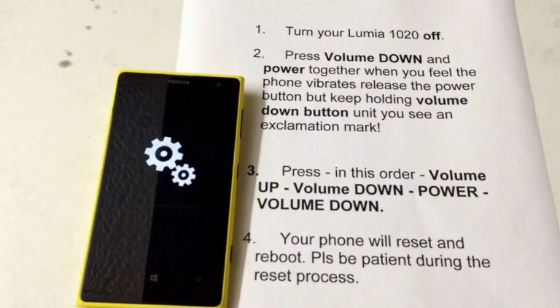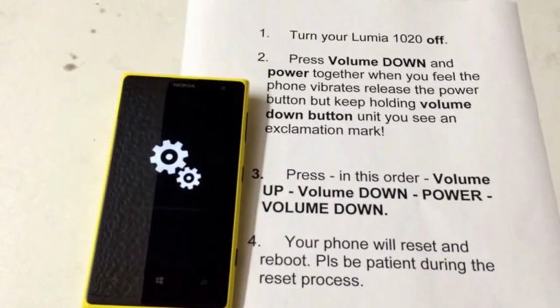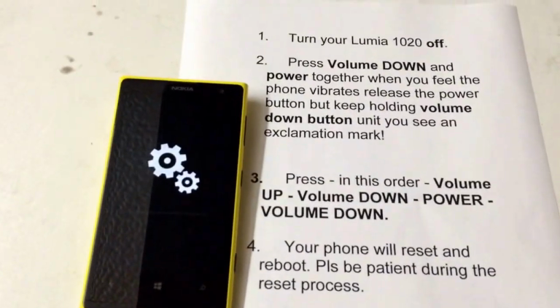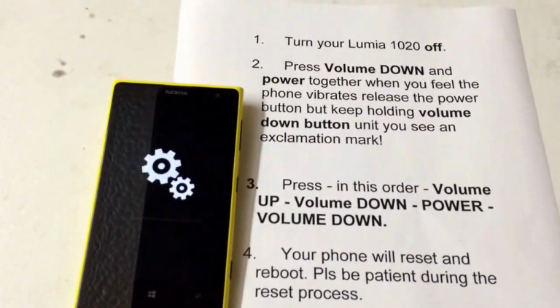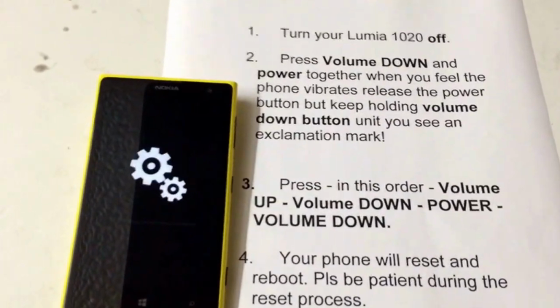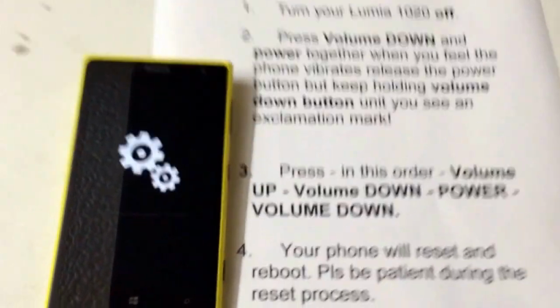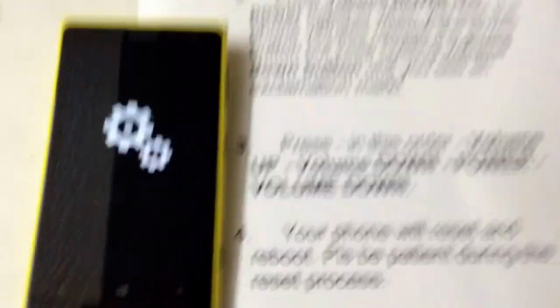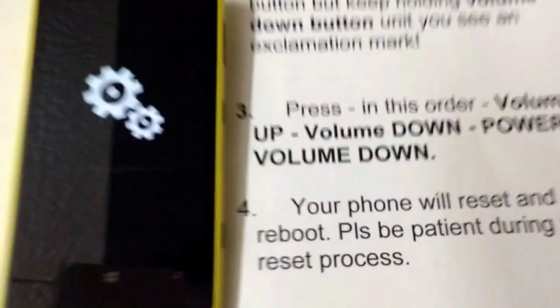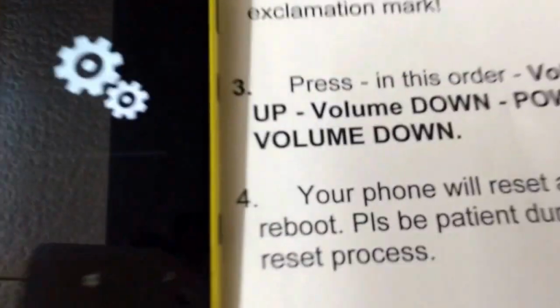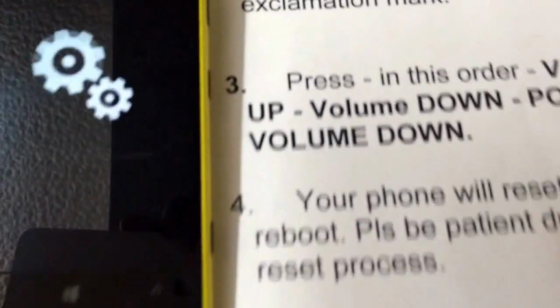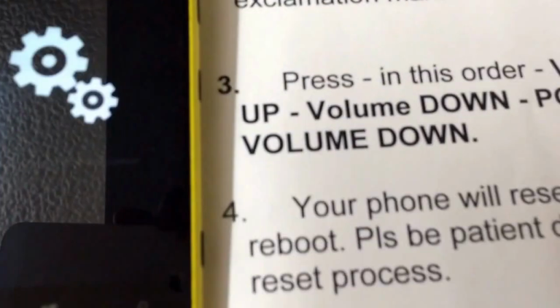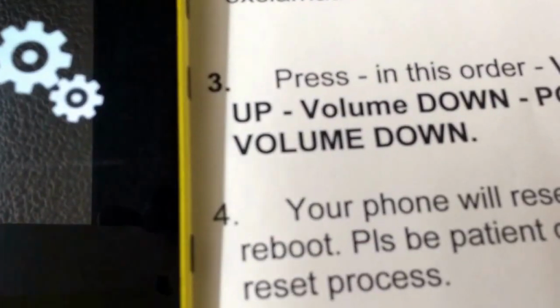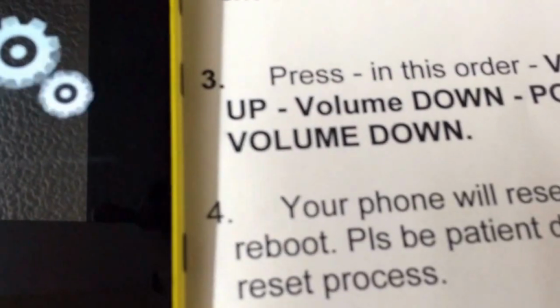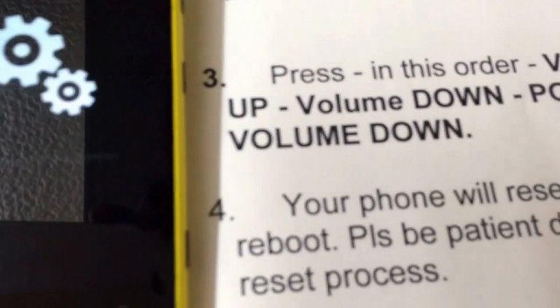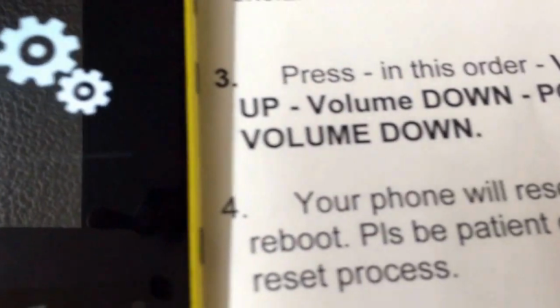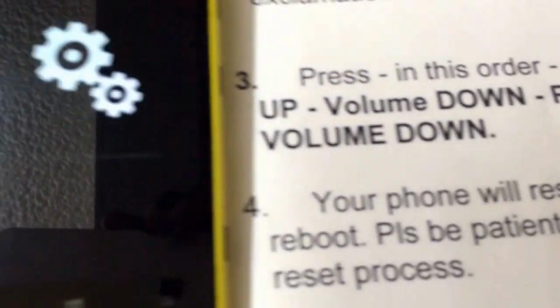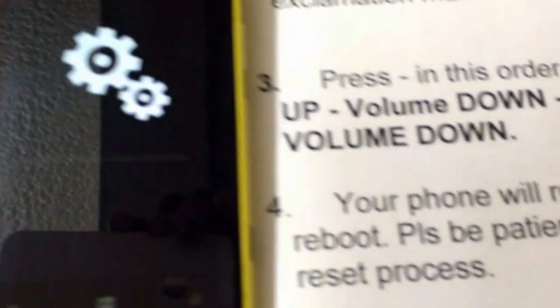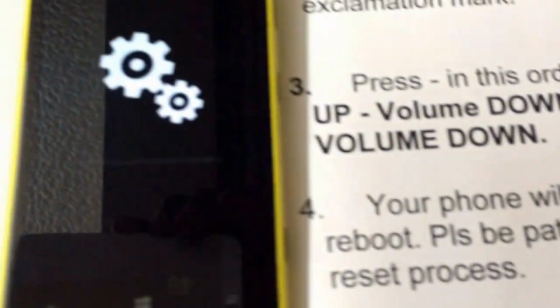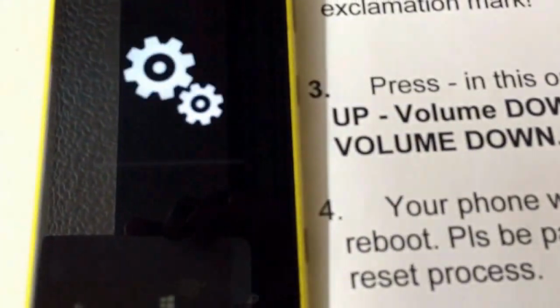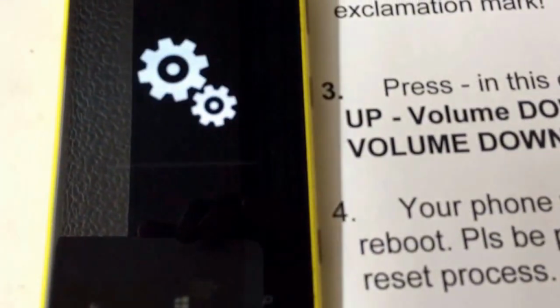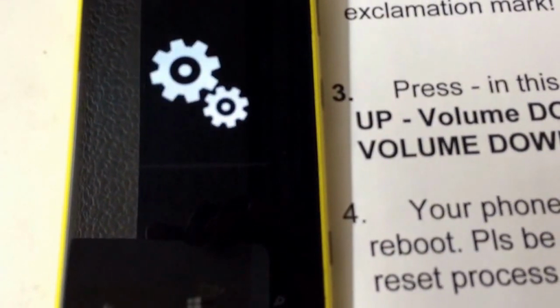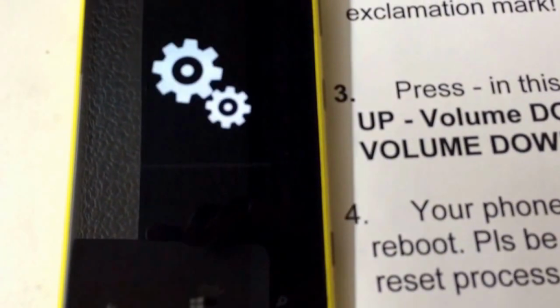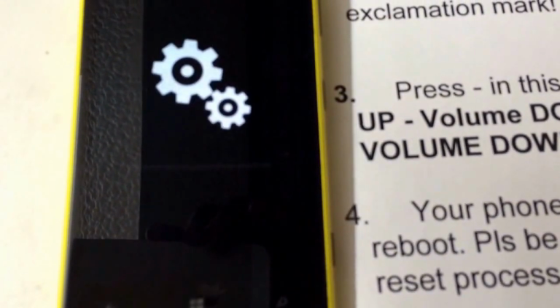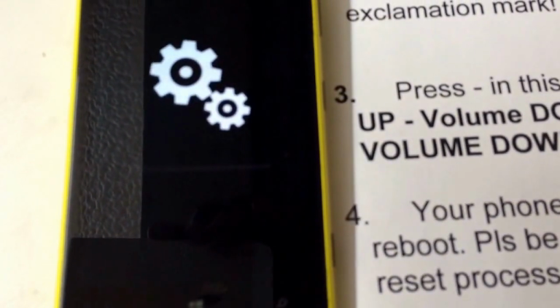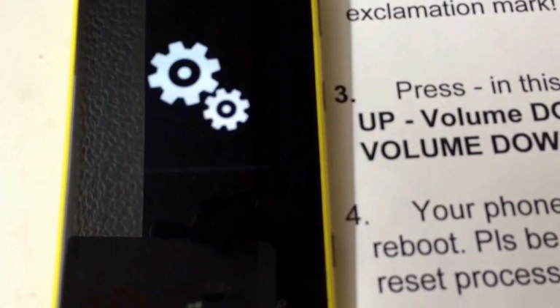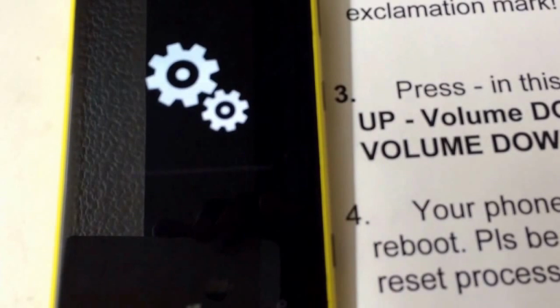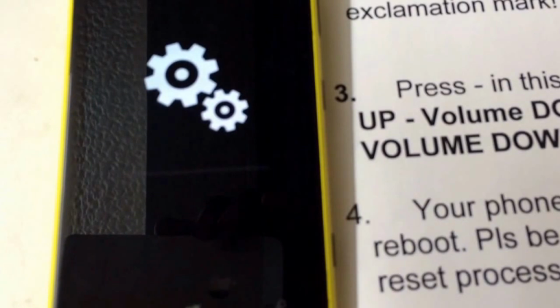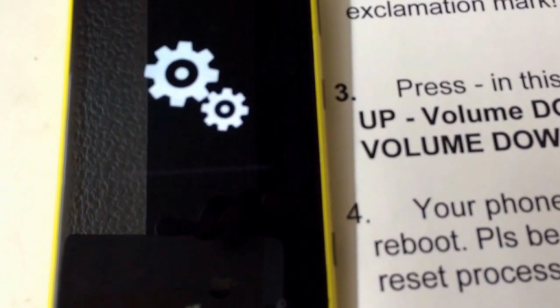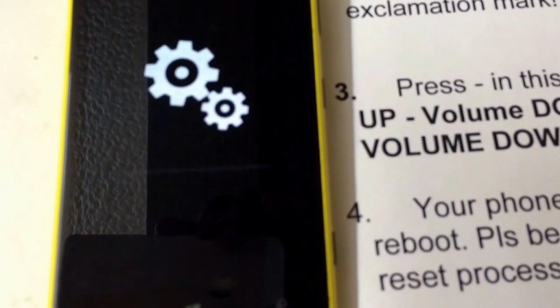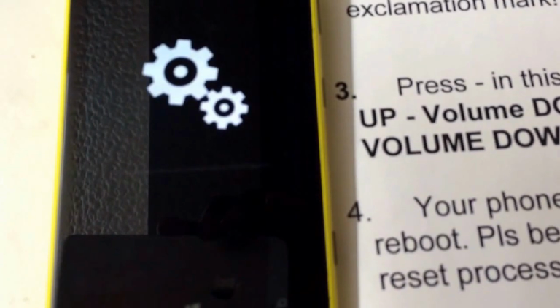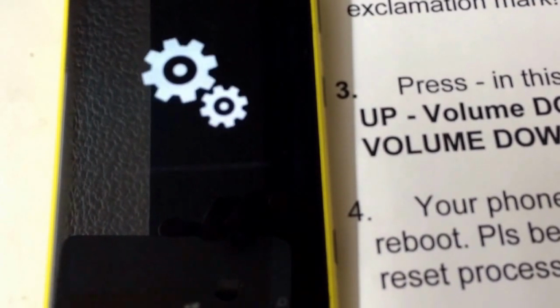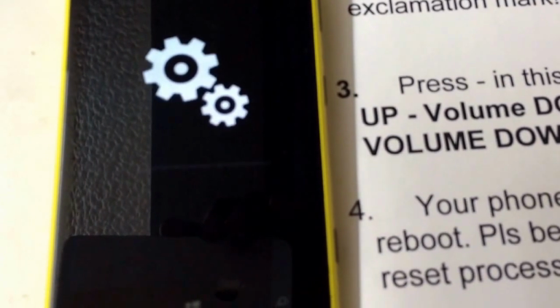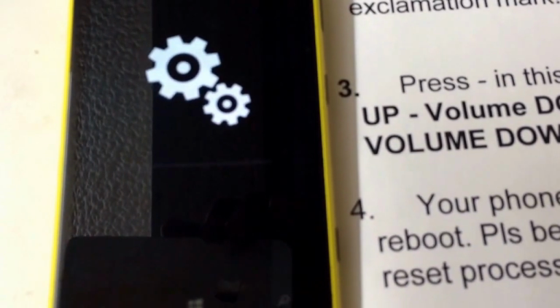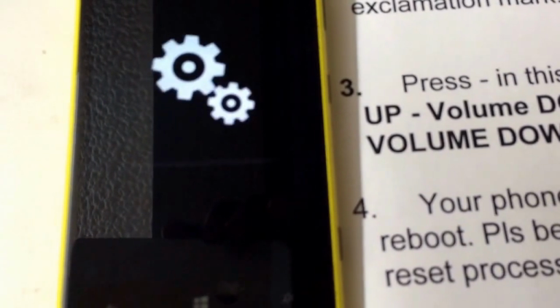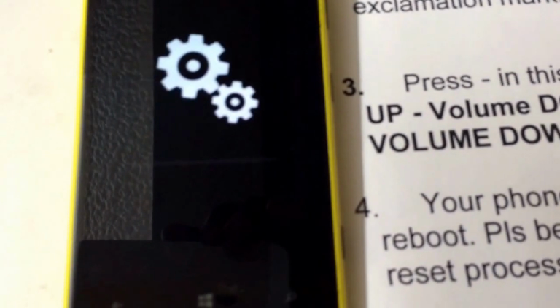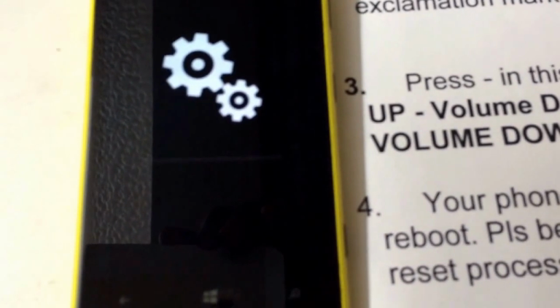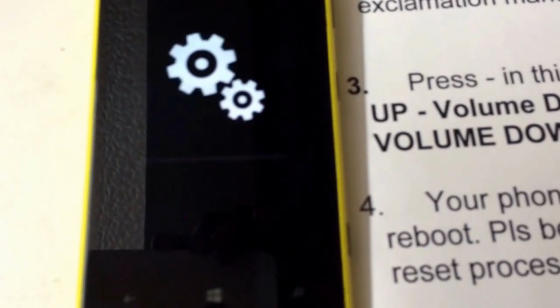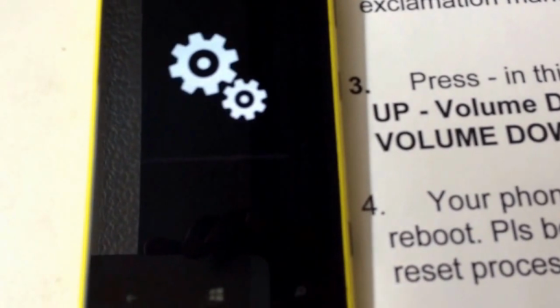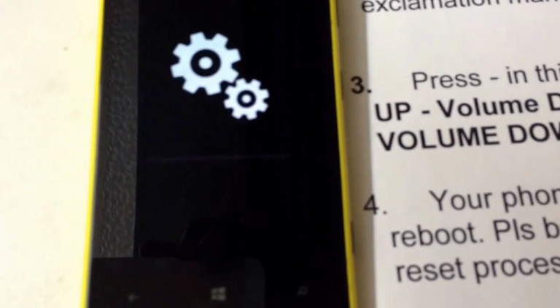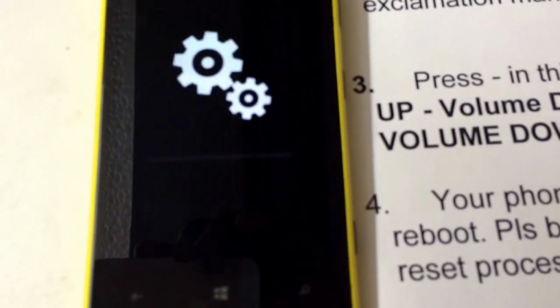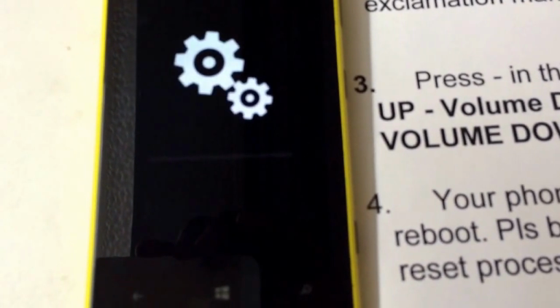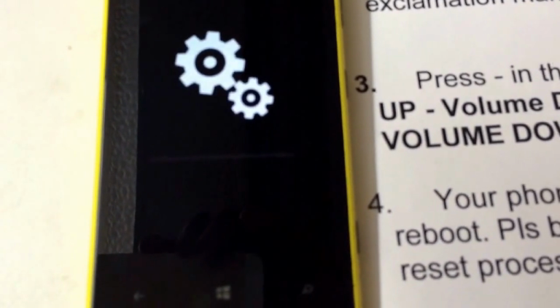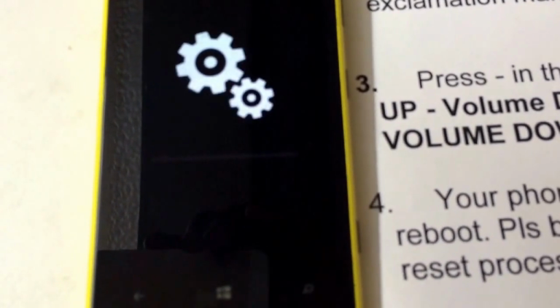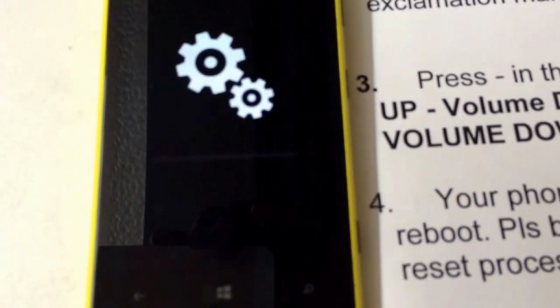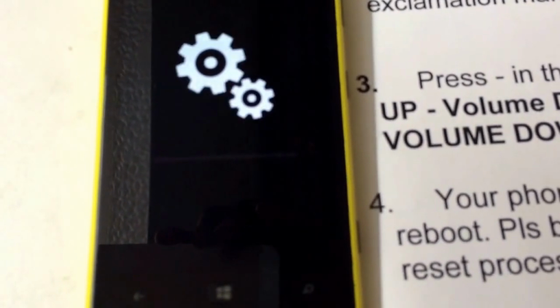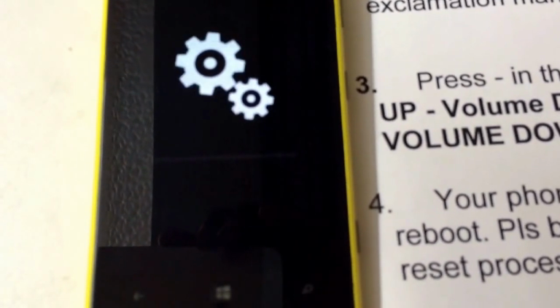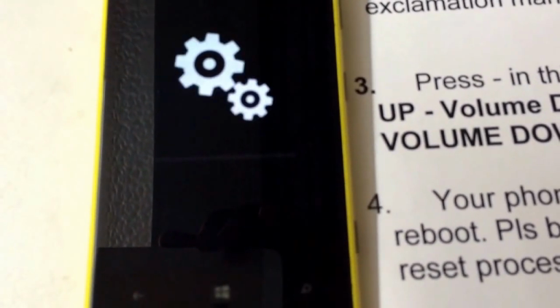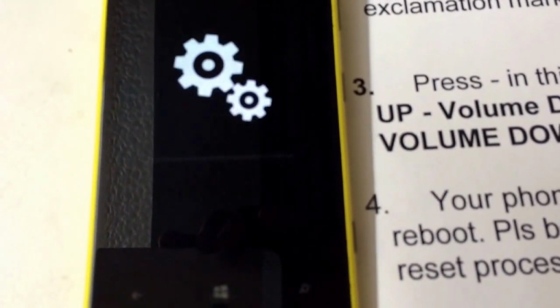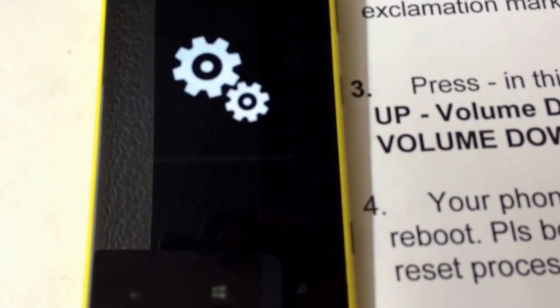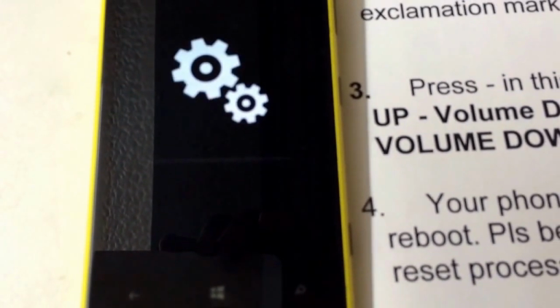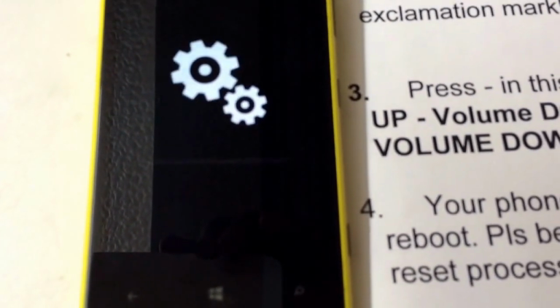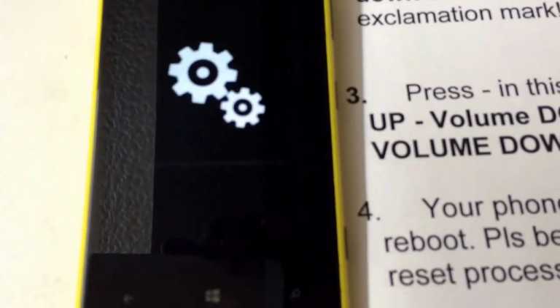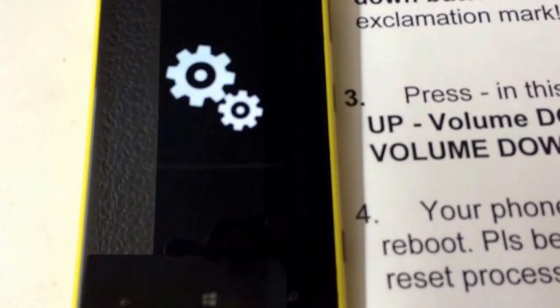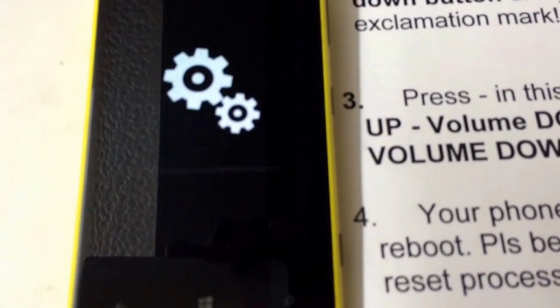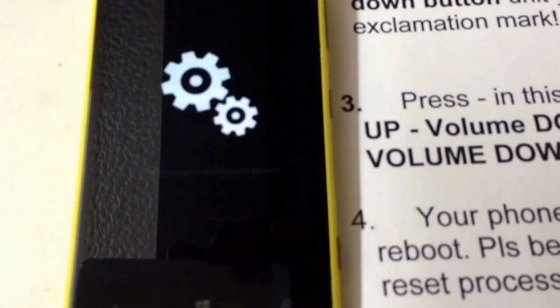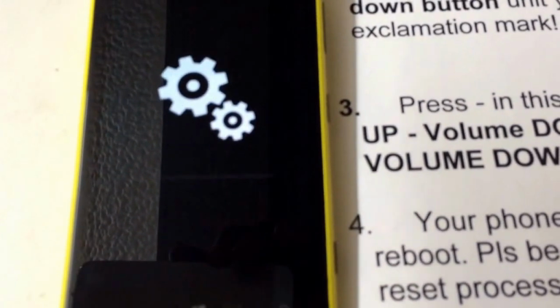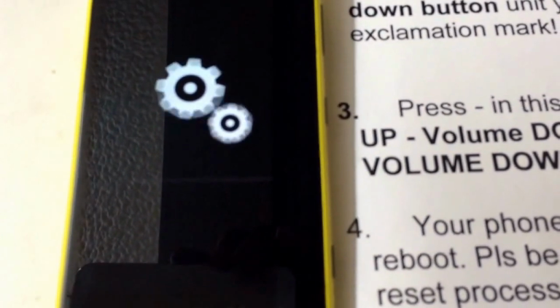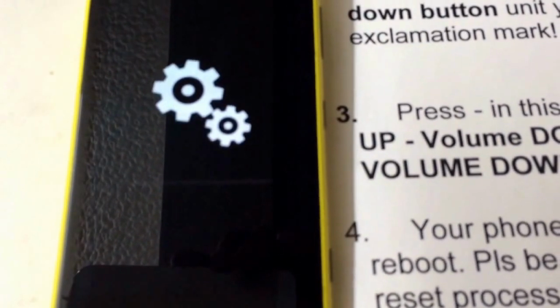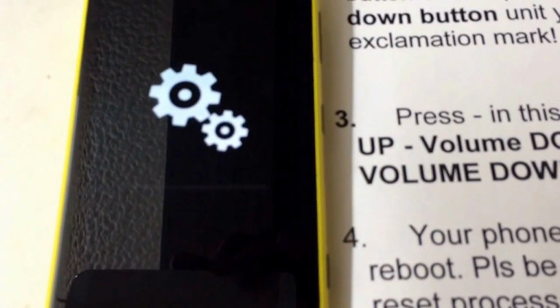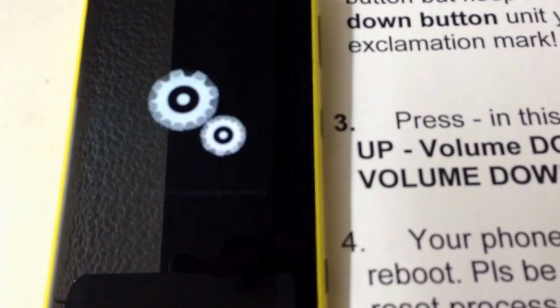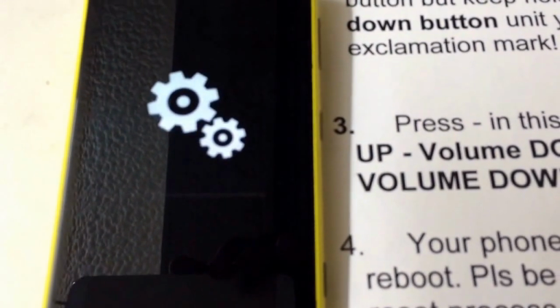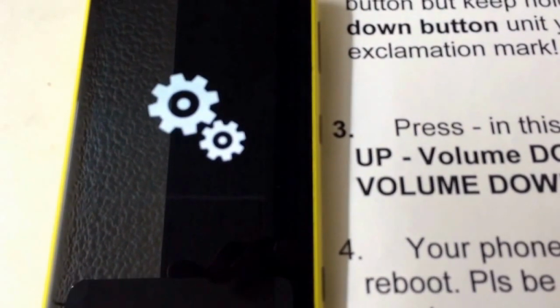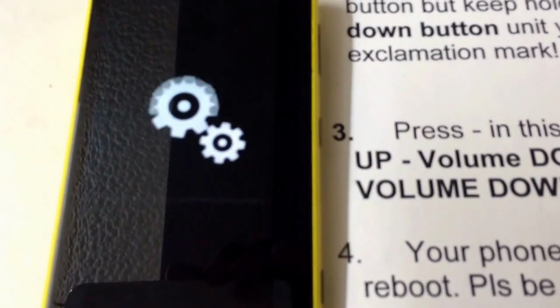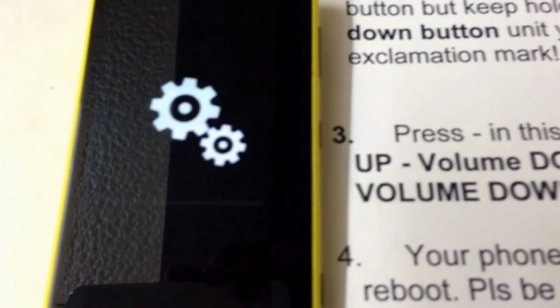As you can see, the phone is erasing all the data.